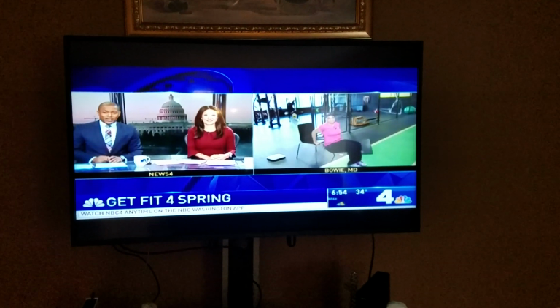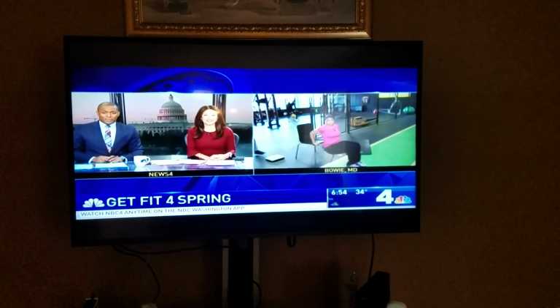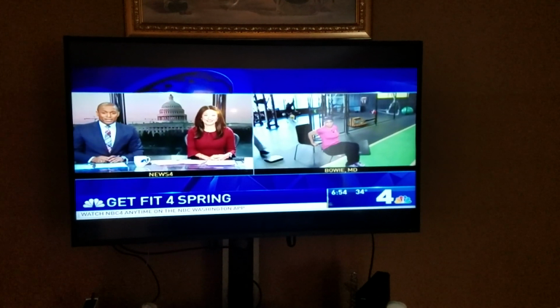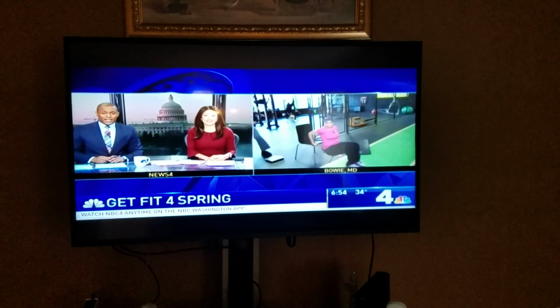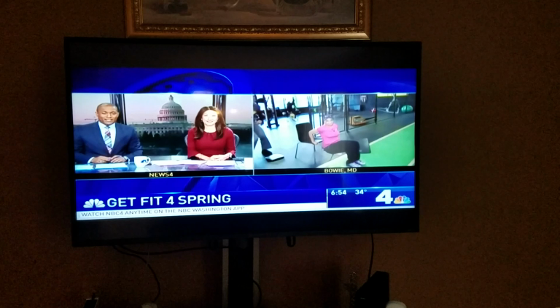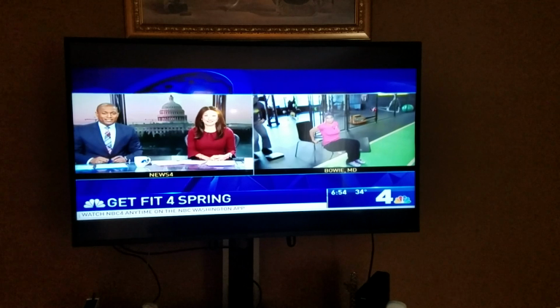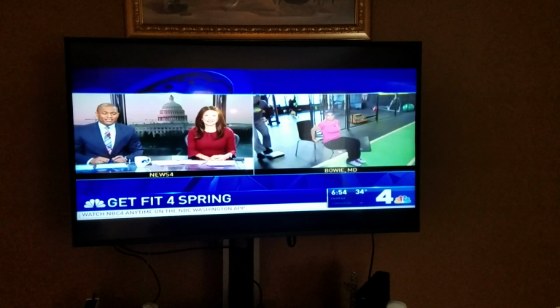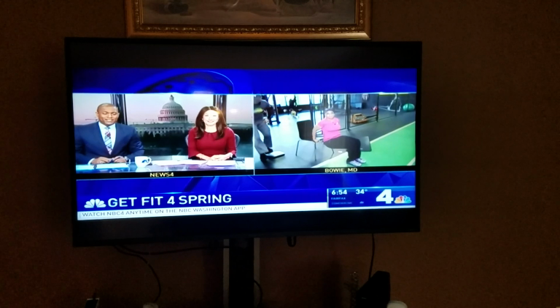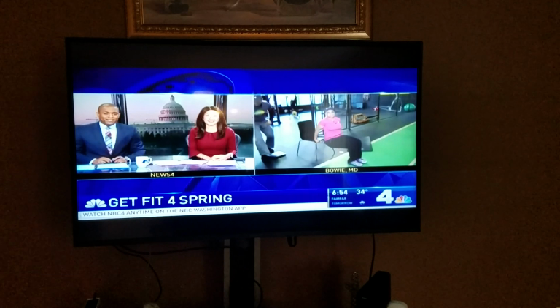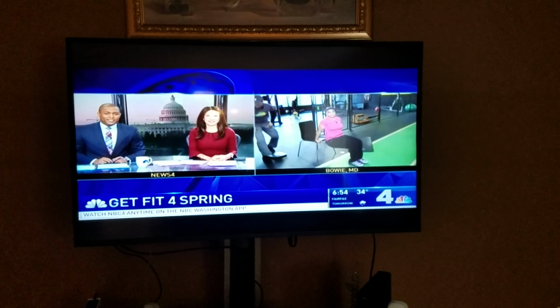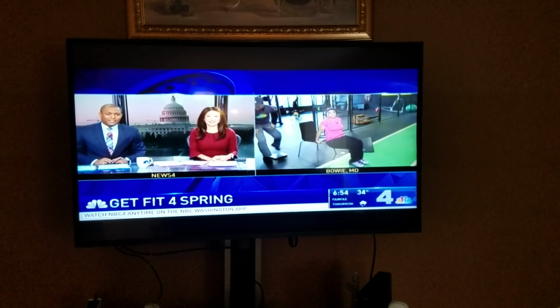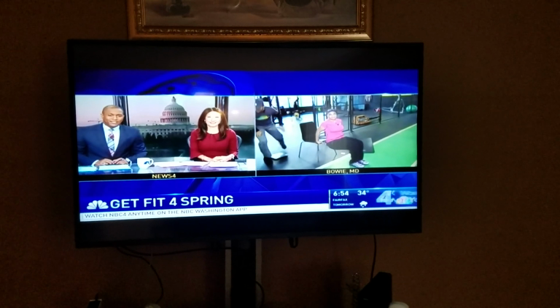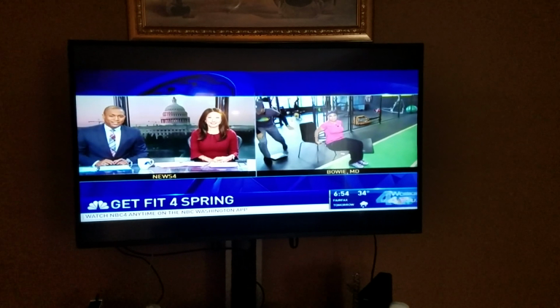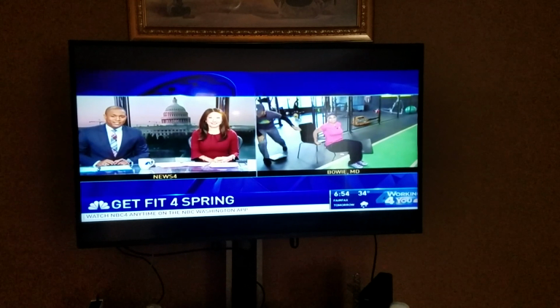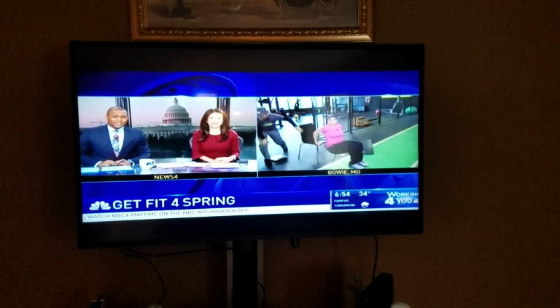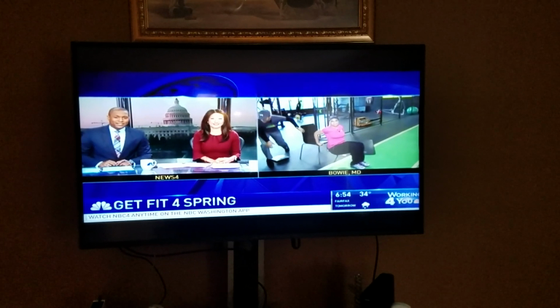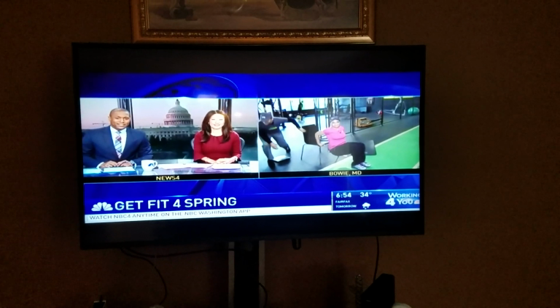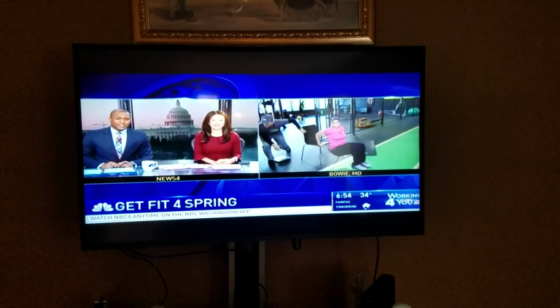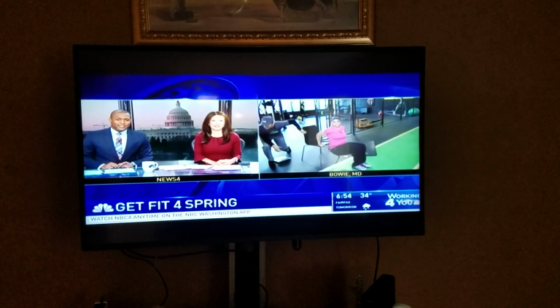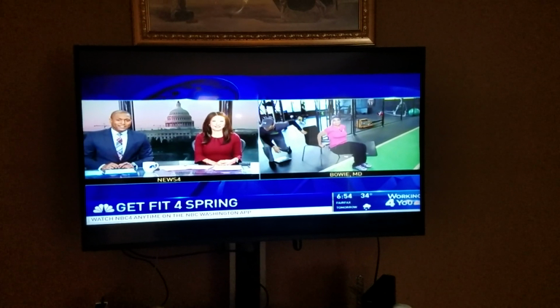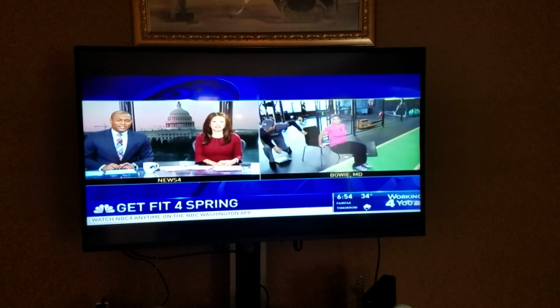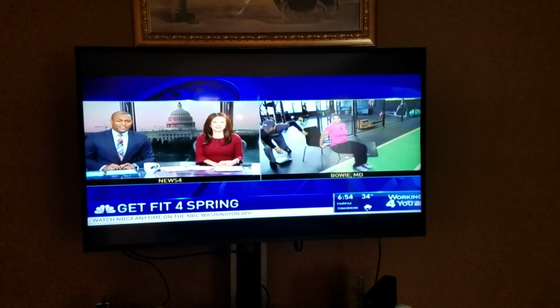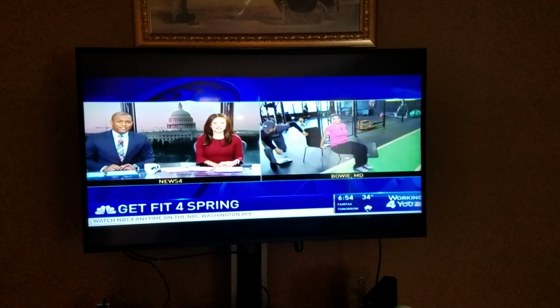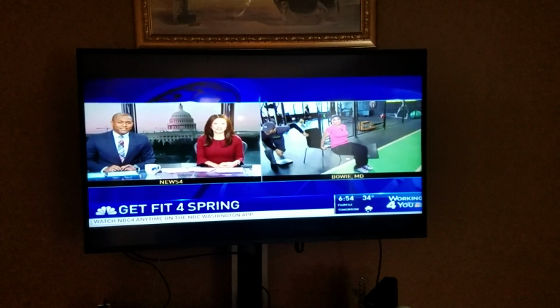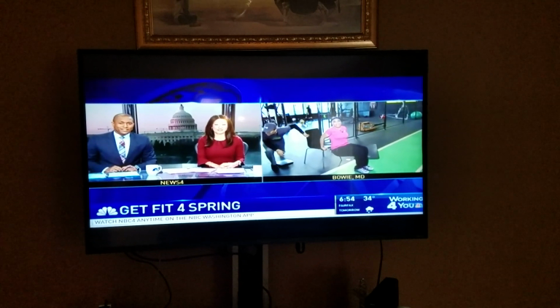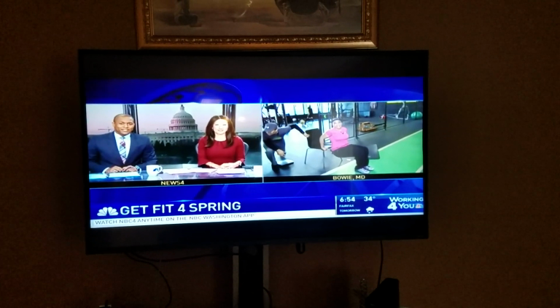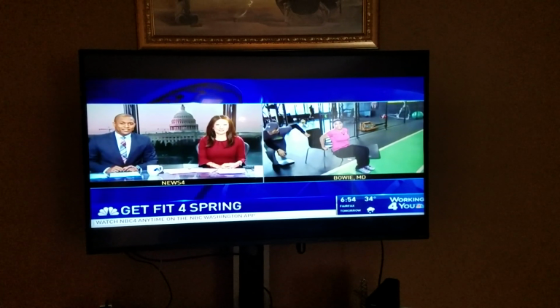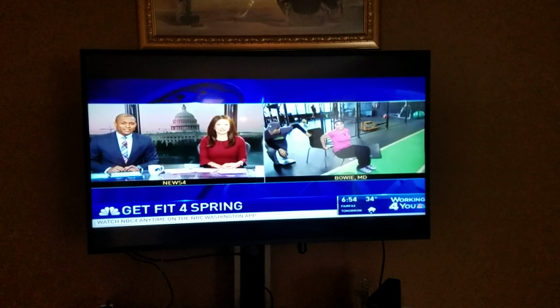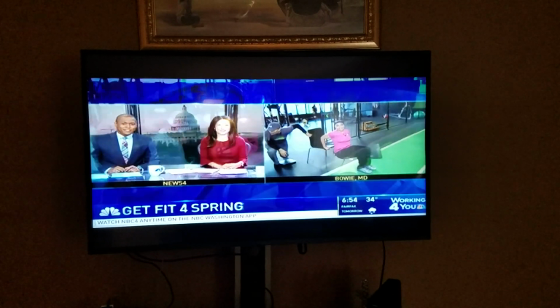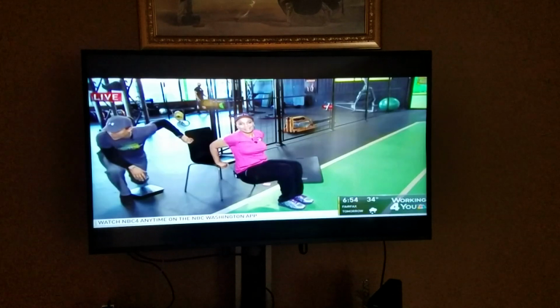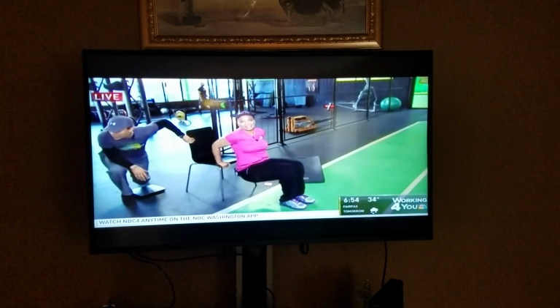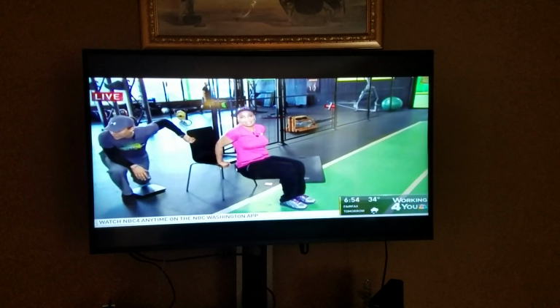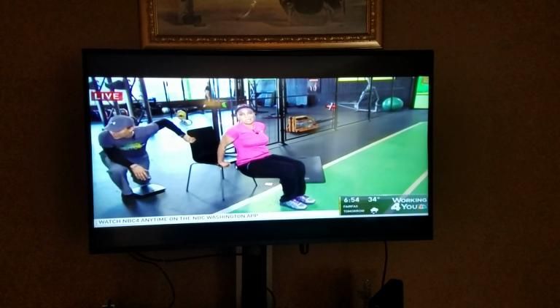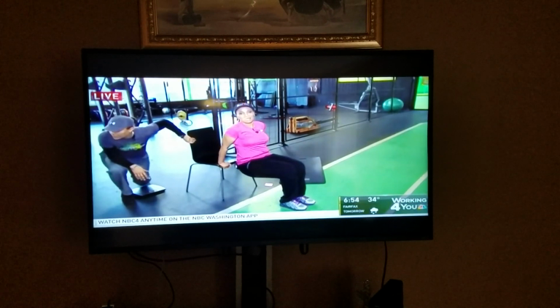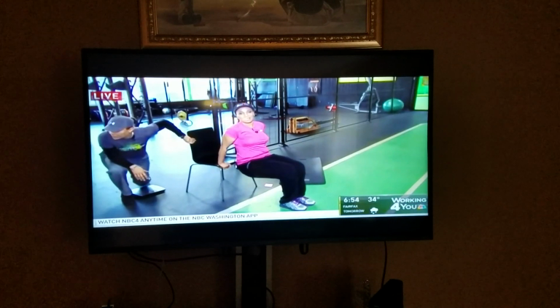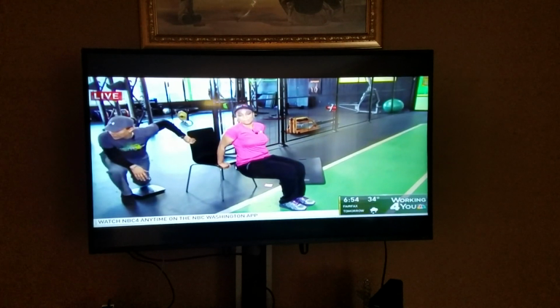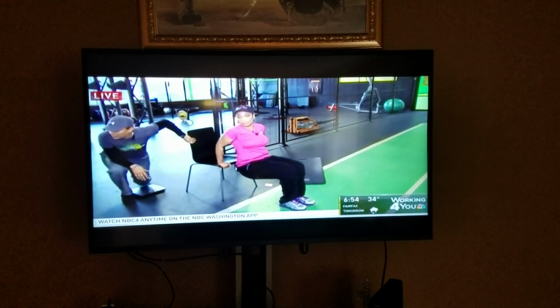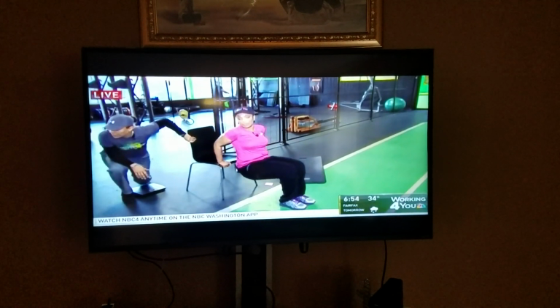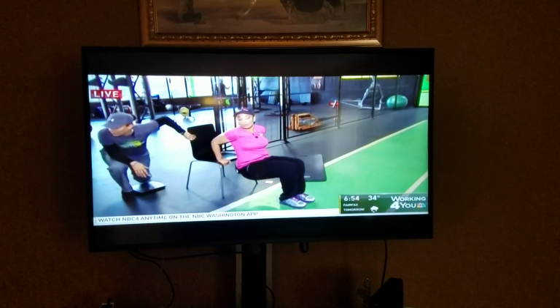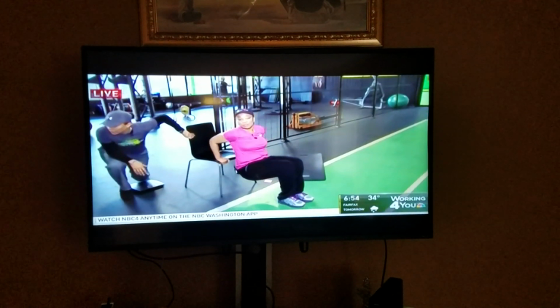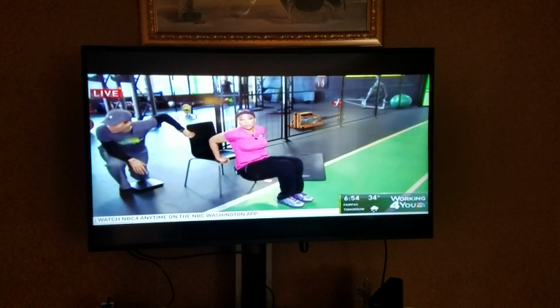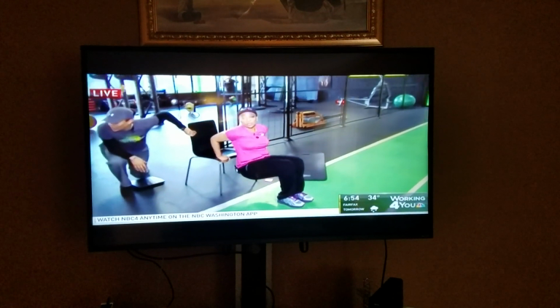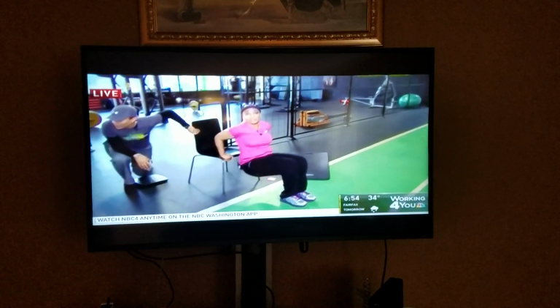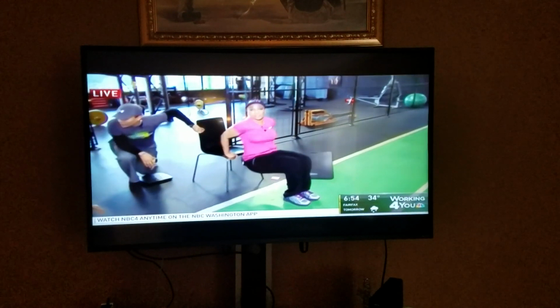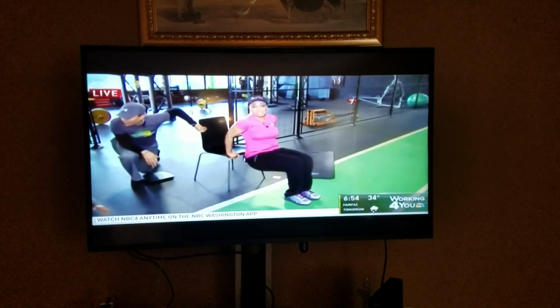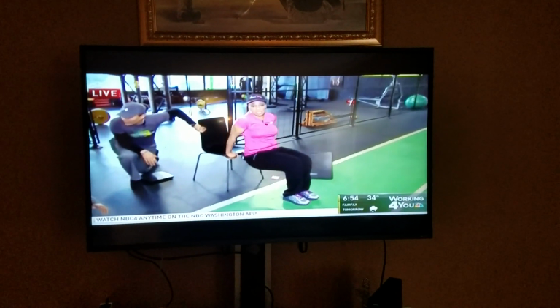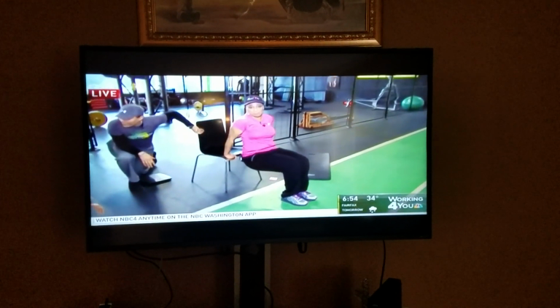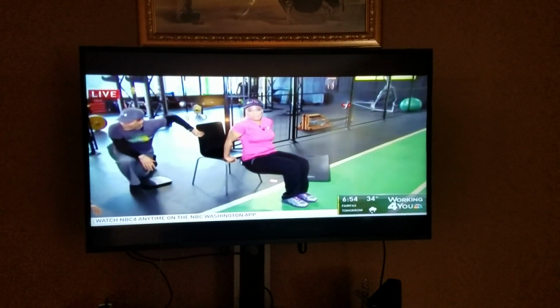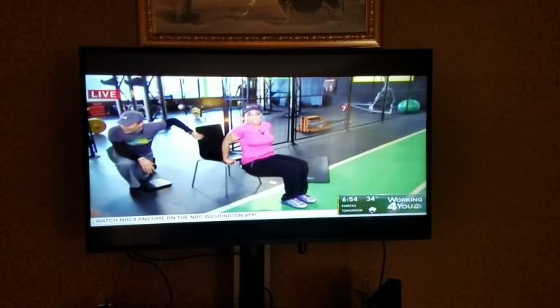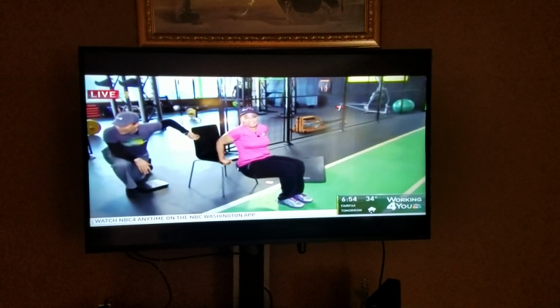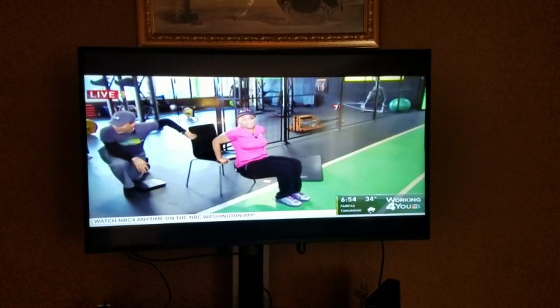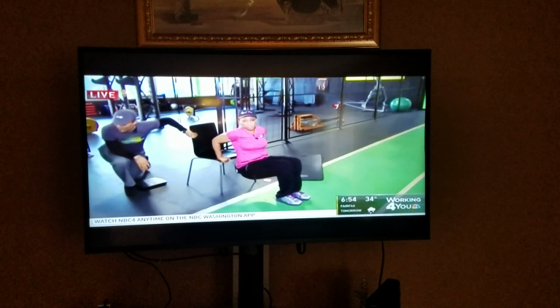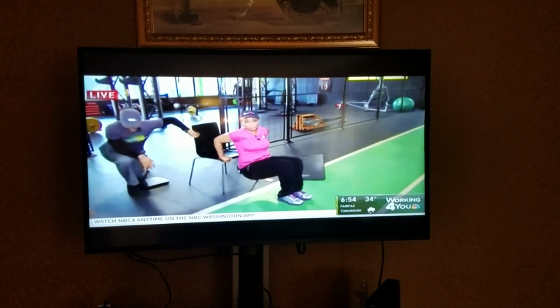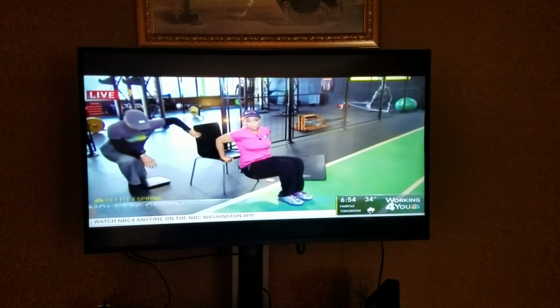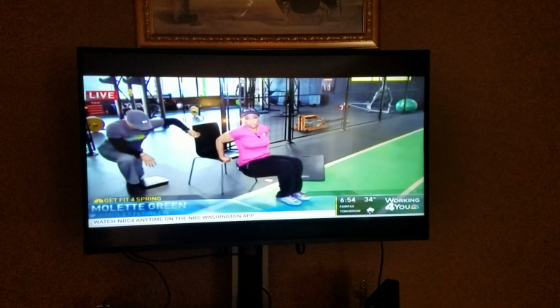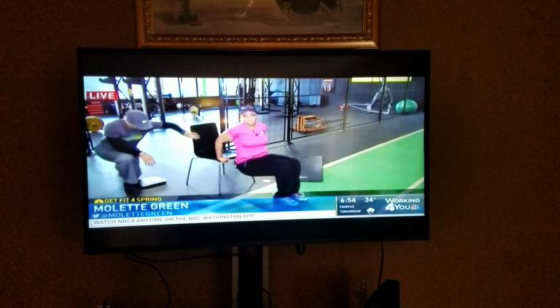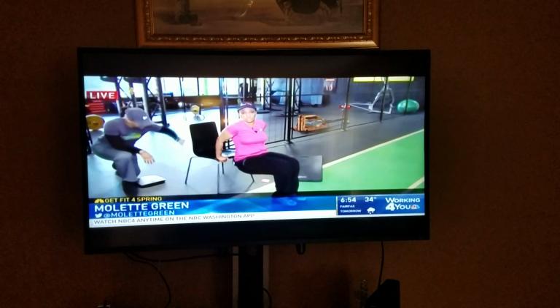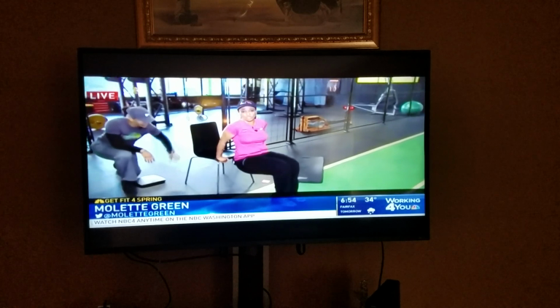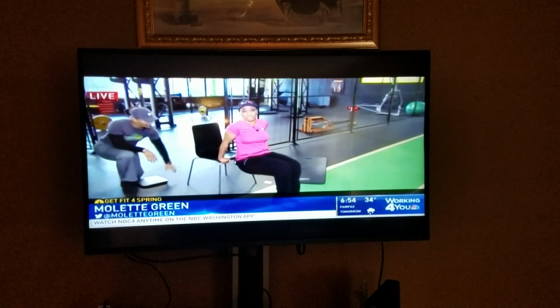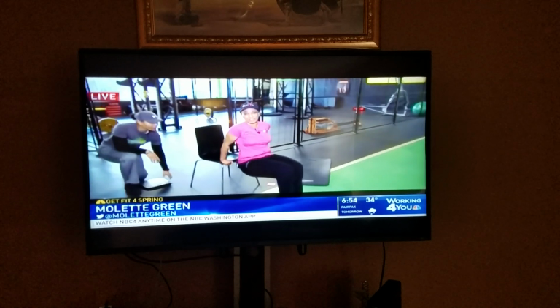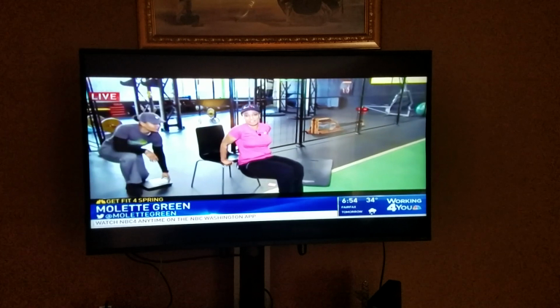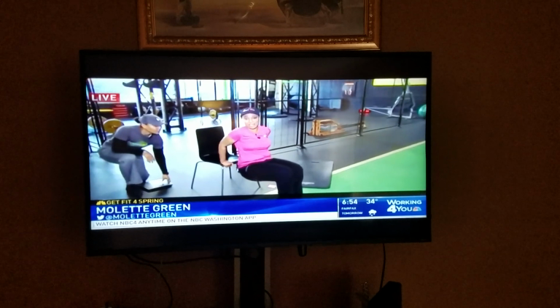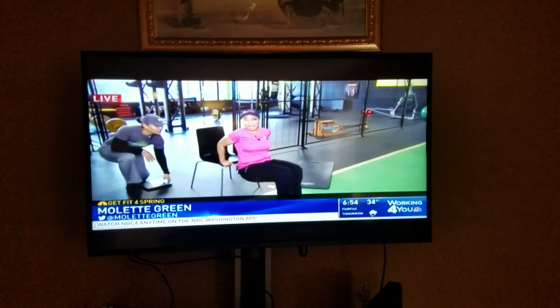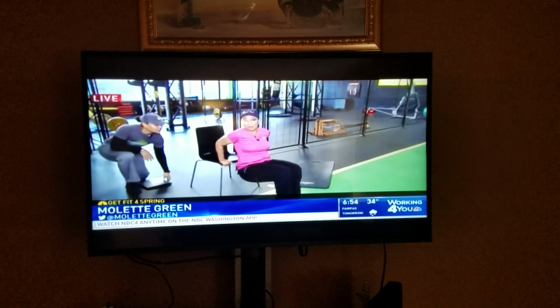Hey, Millette. I'm doing the dips, as I showed you earlier in the hour.